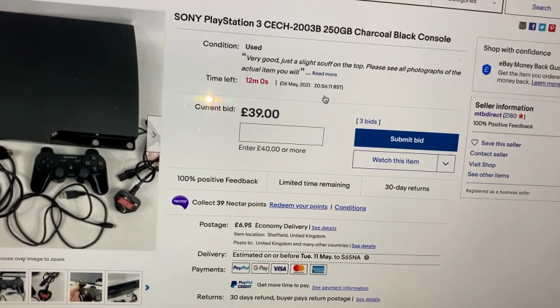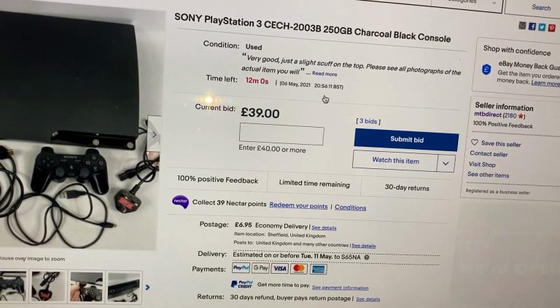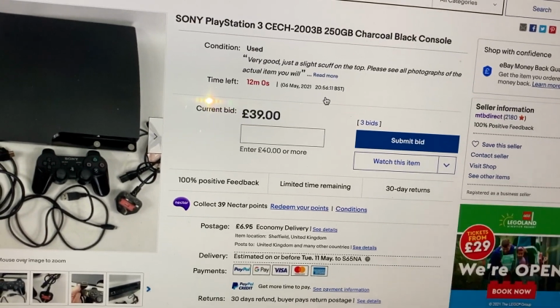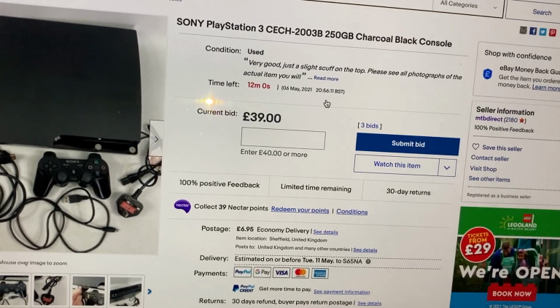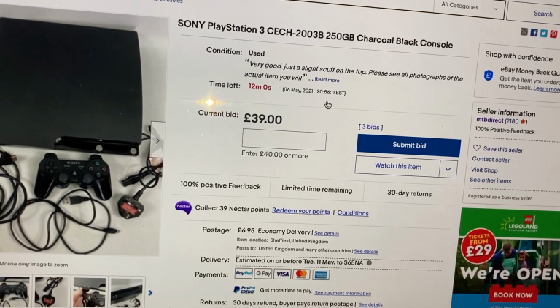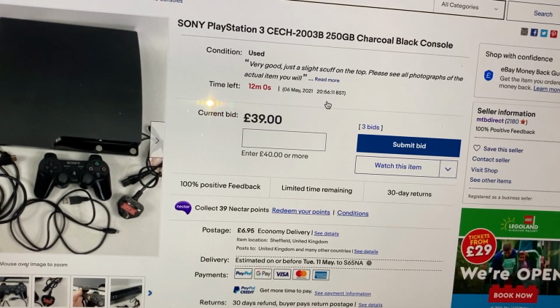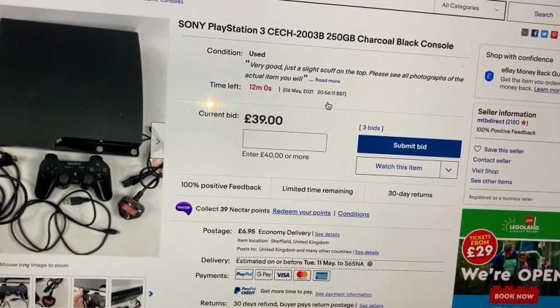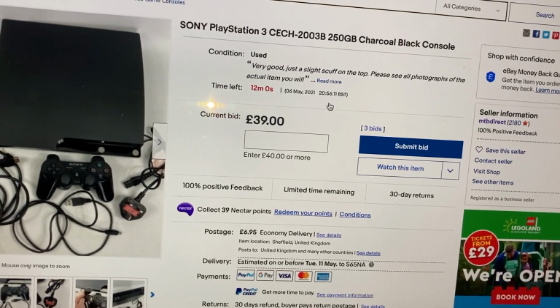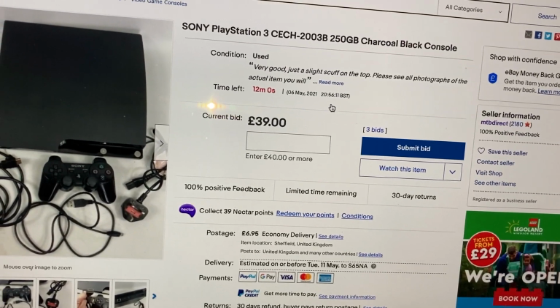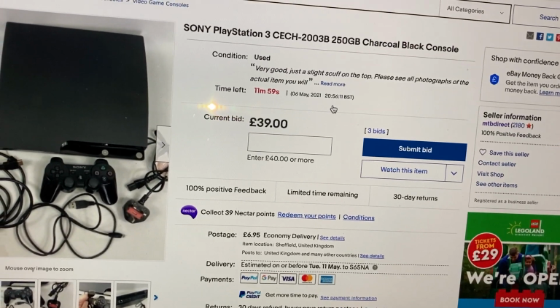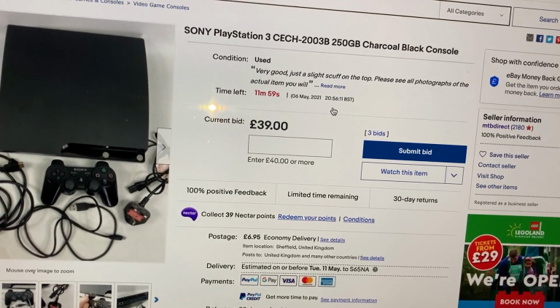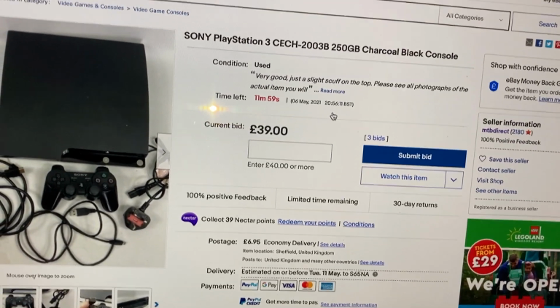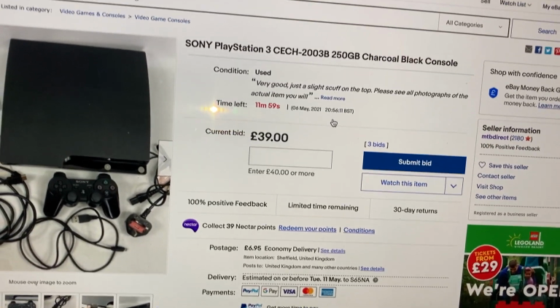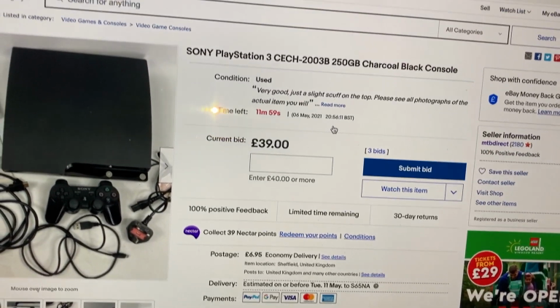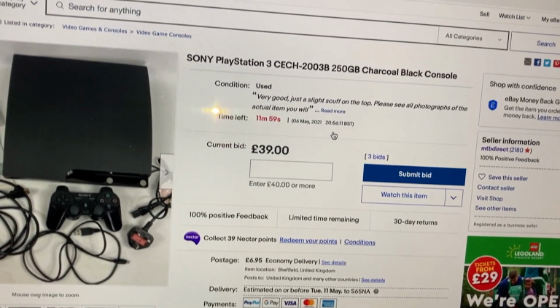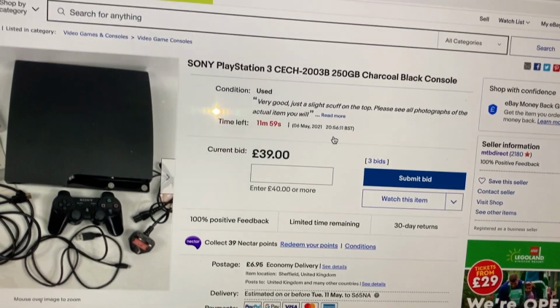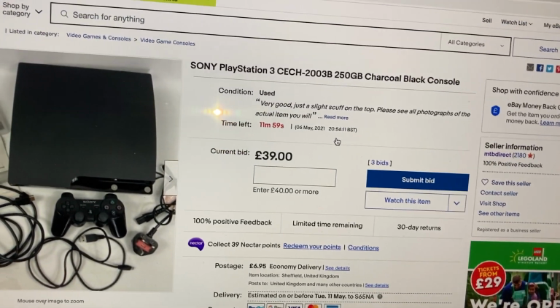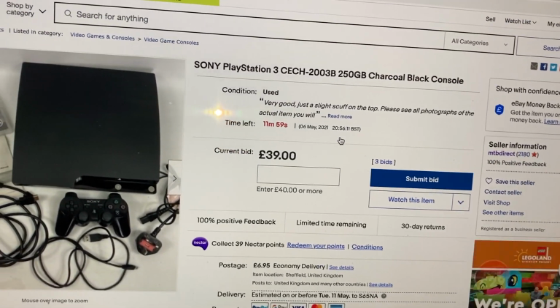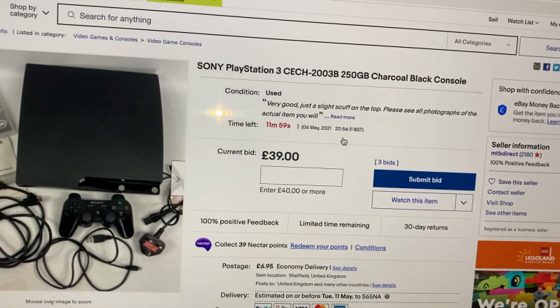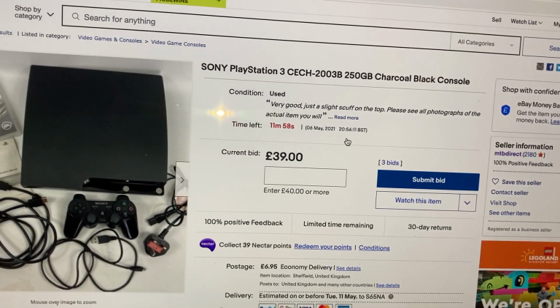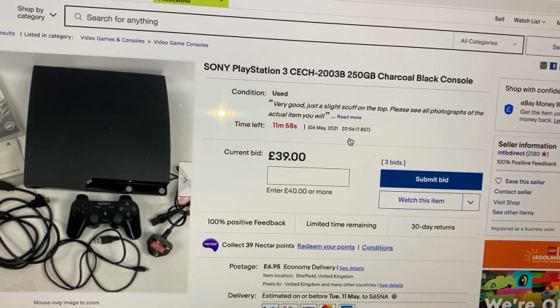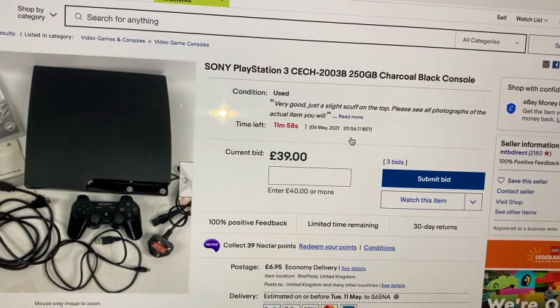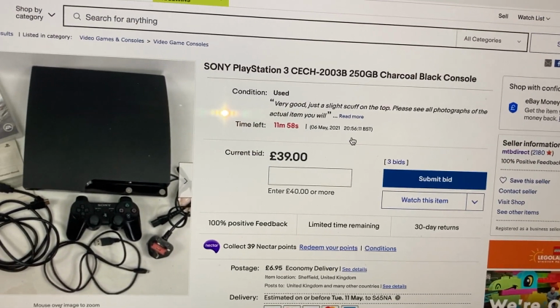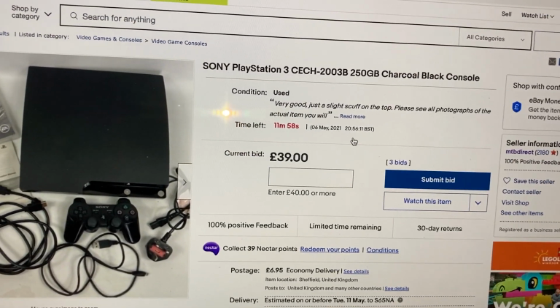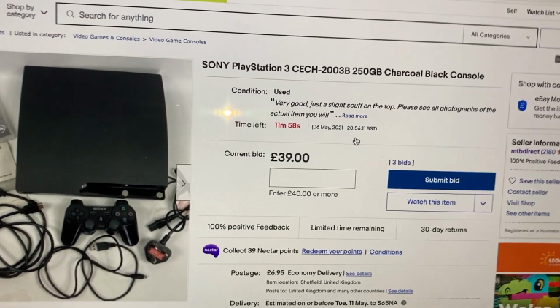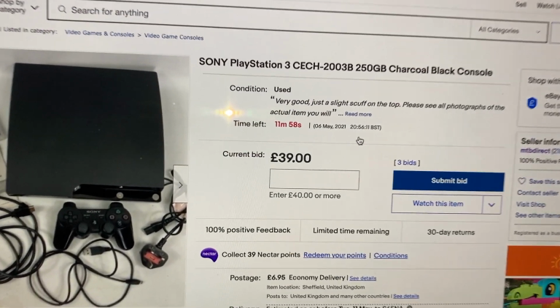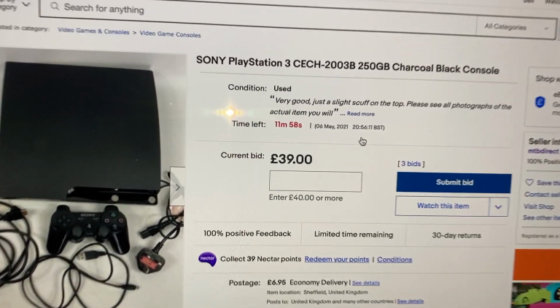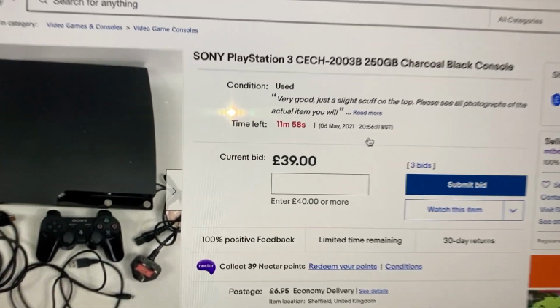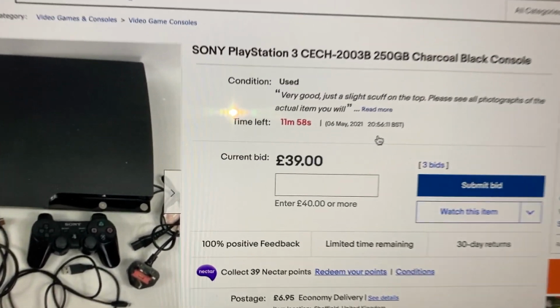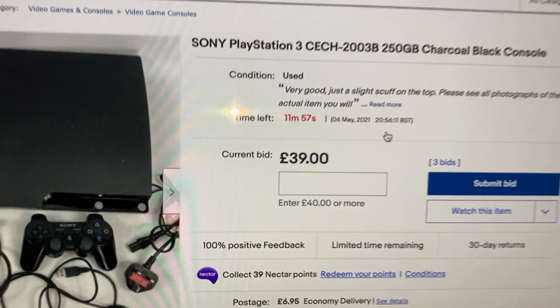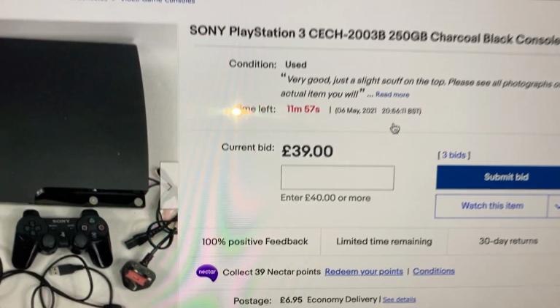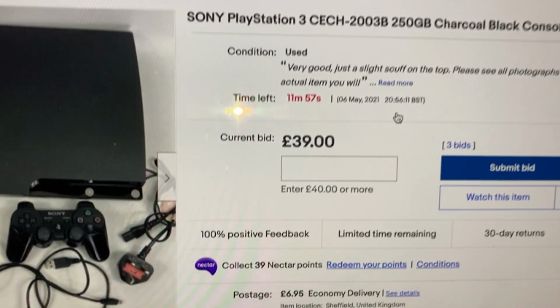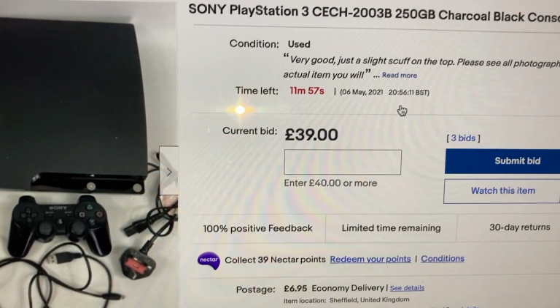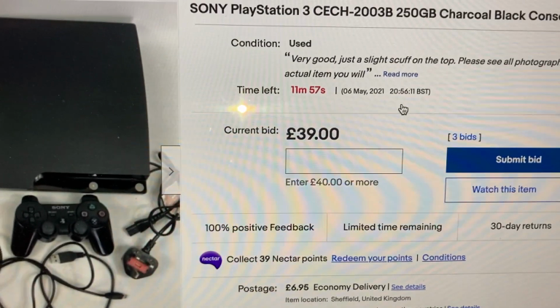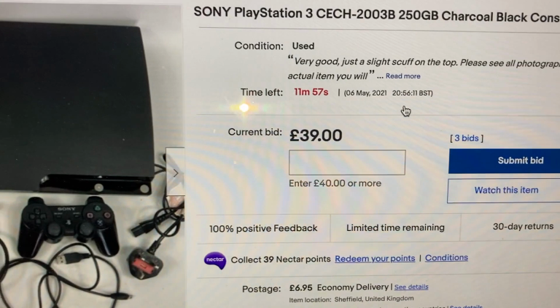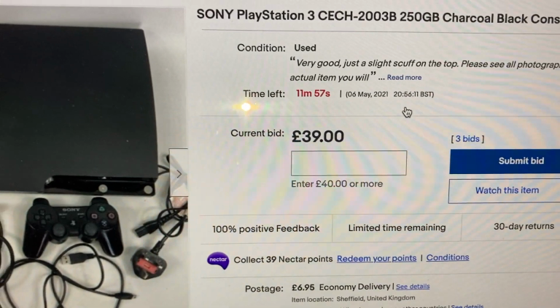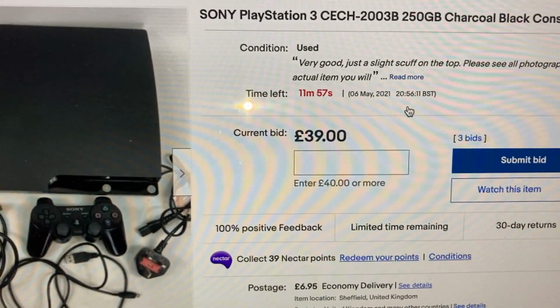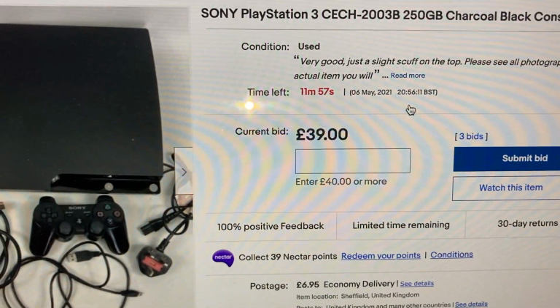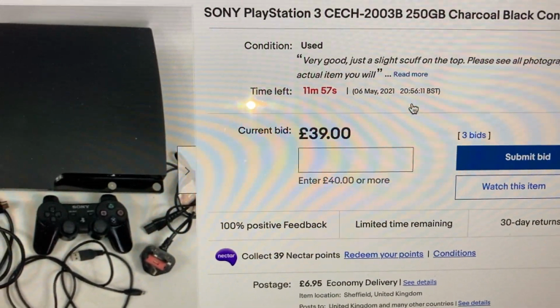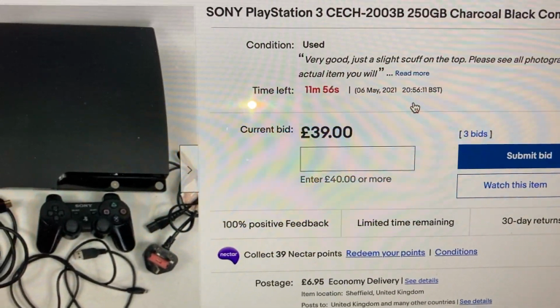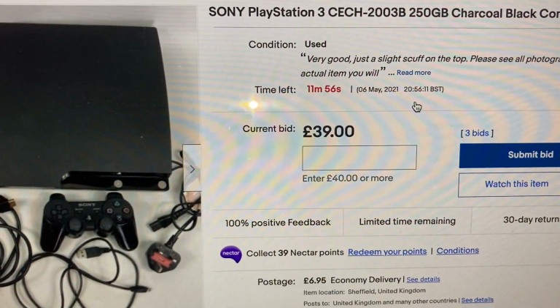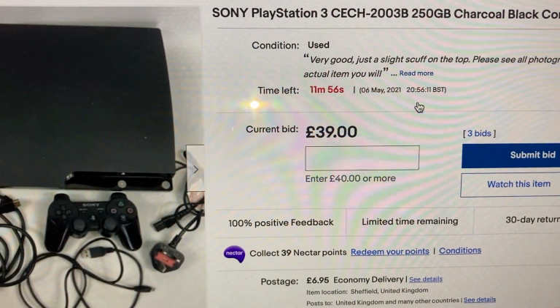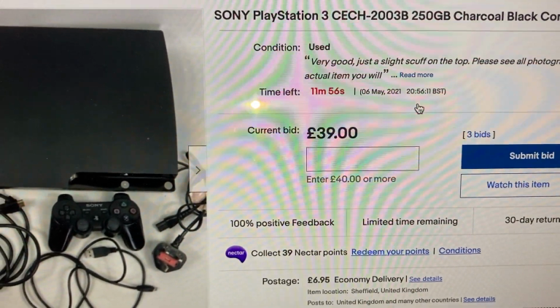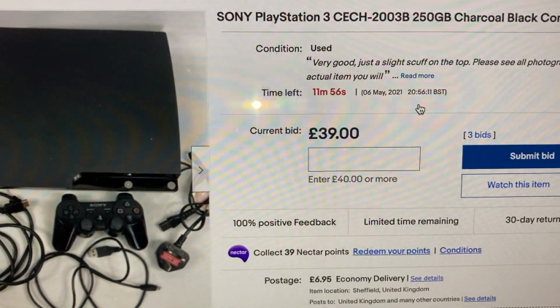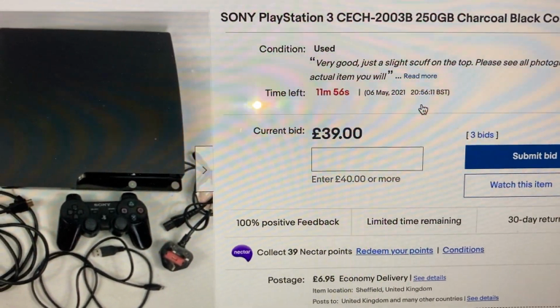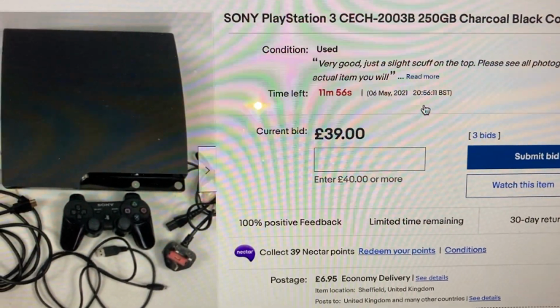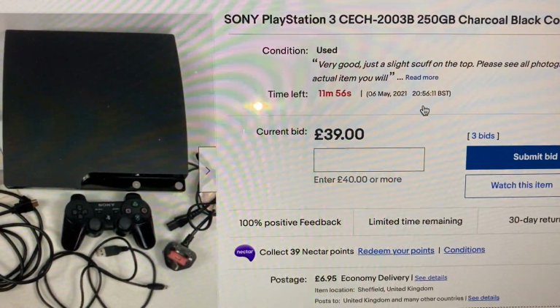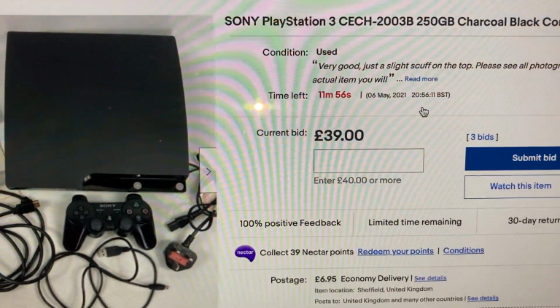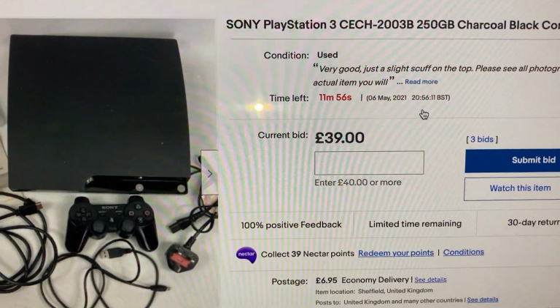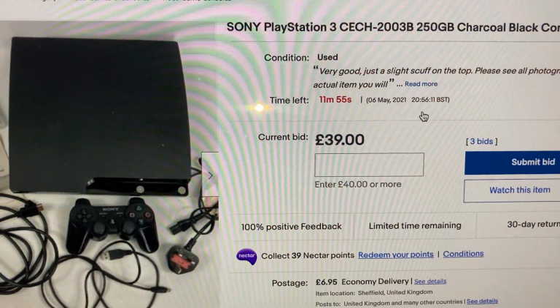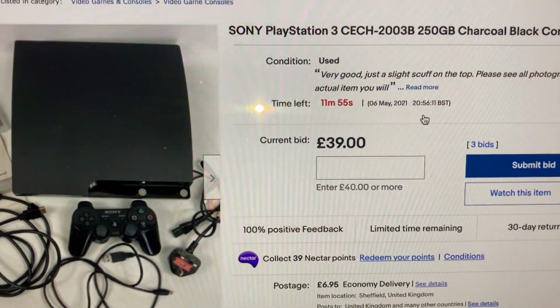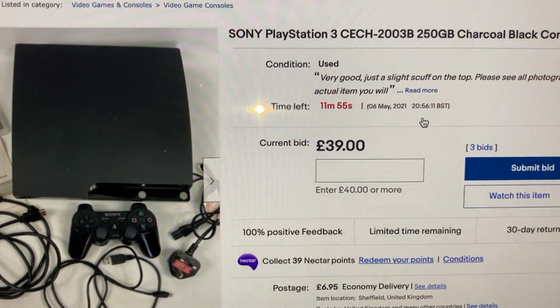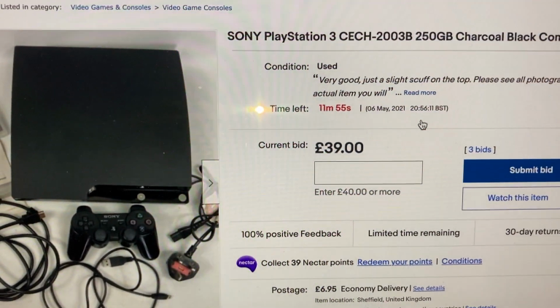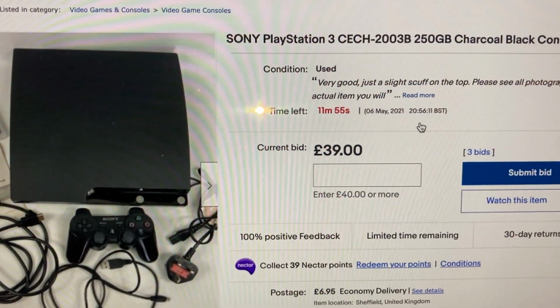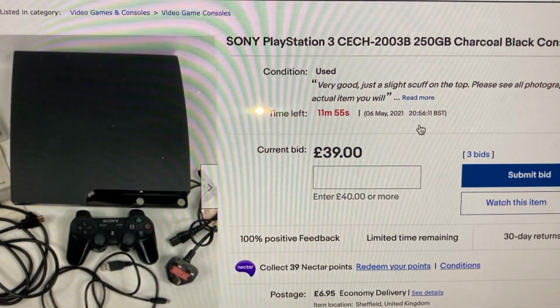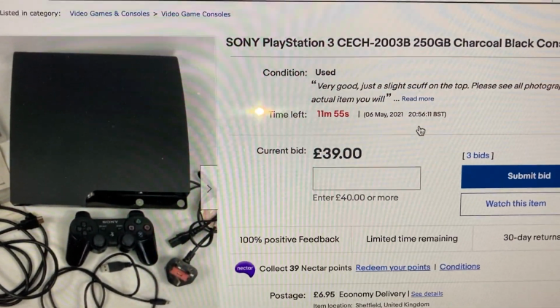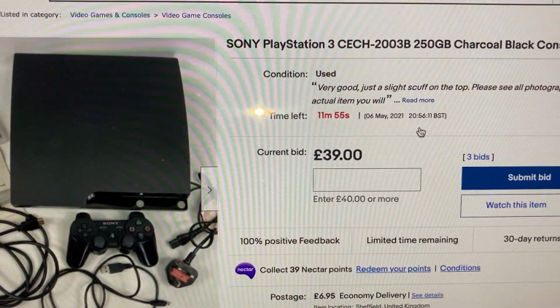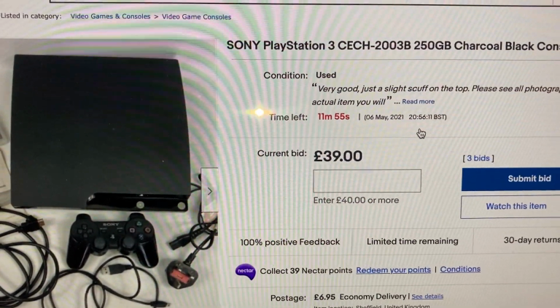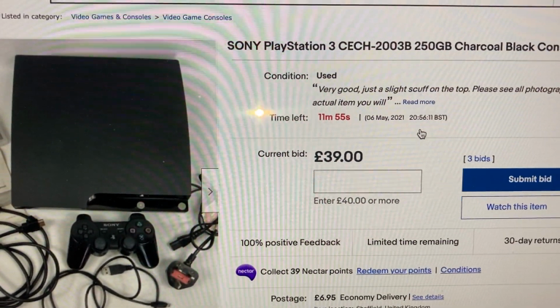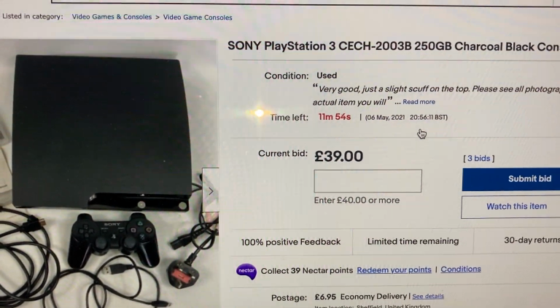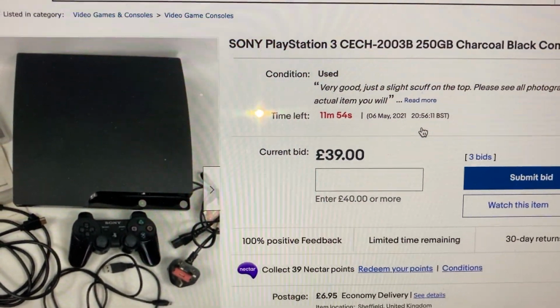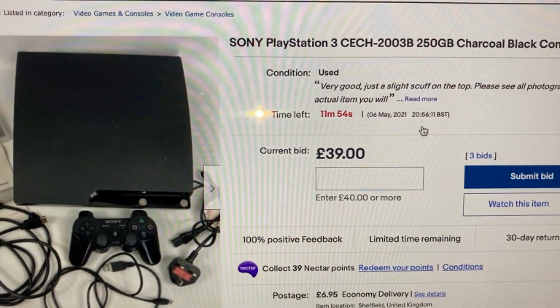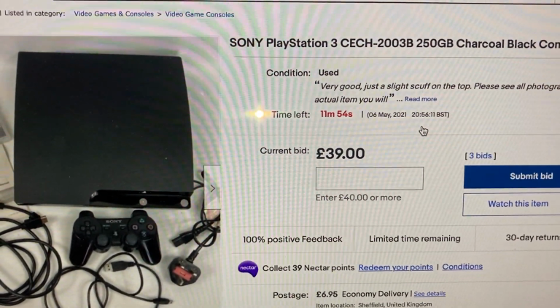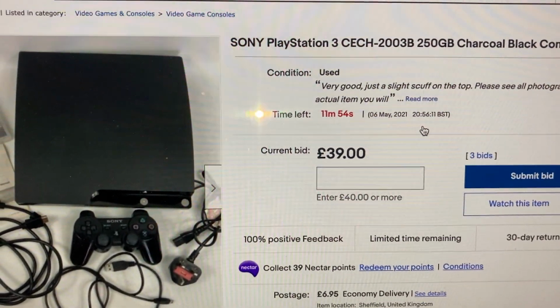How long have I got? 12 minutes, 11 minutes and counting.